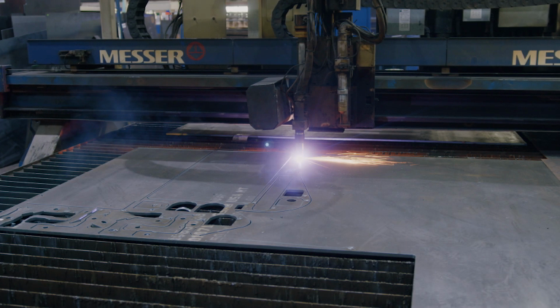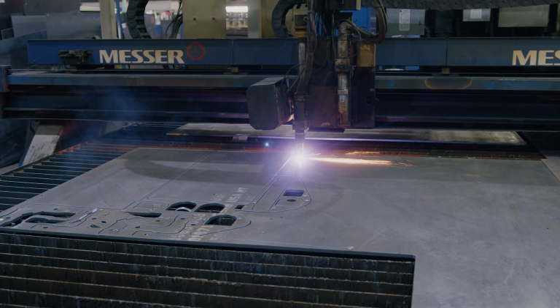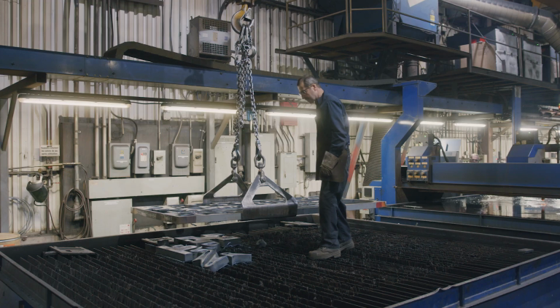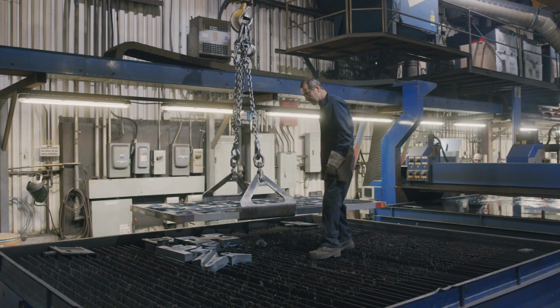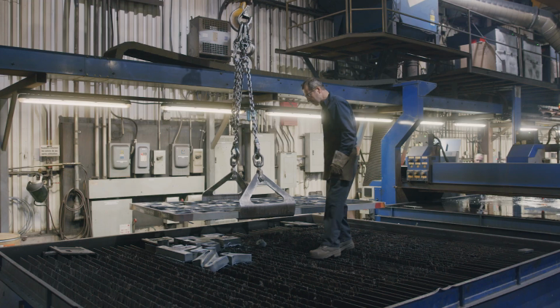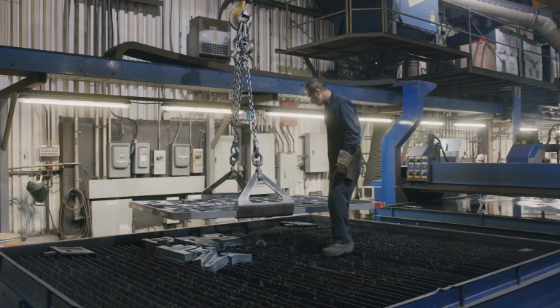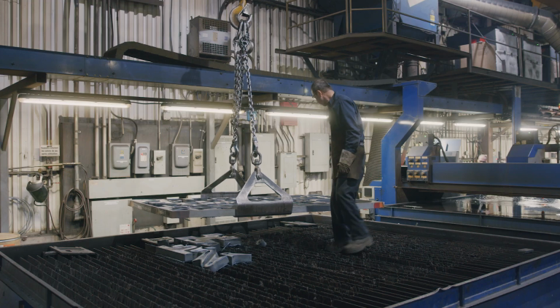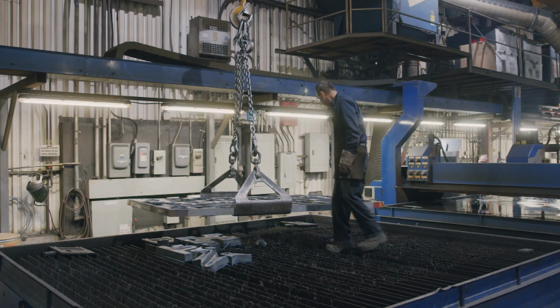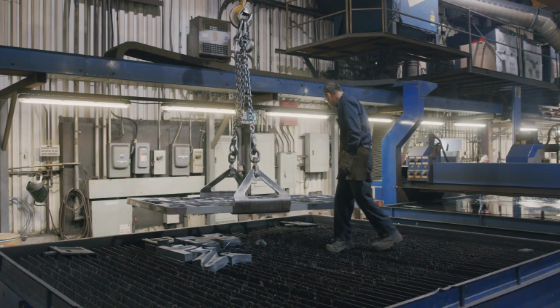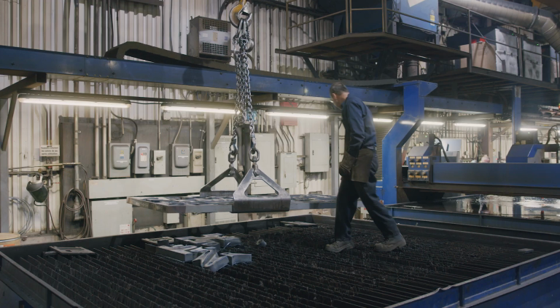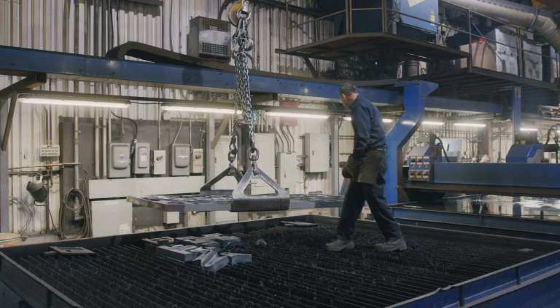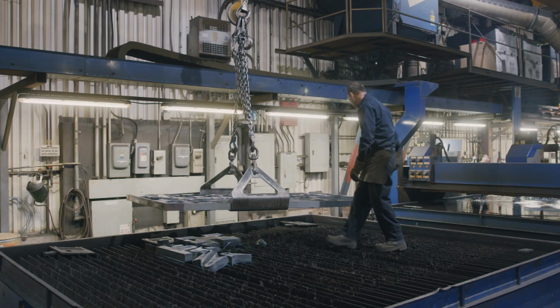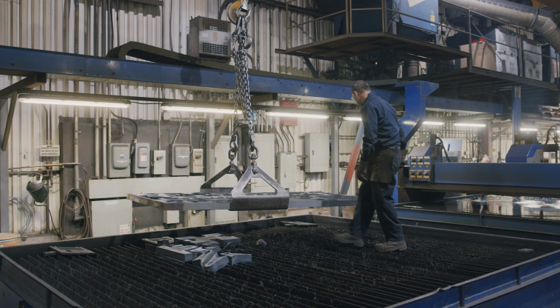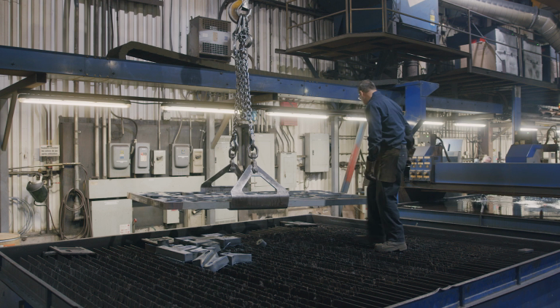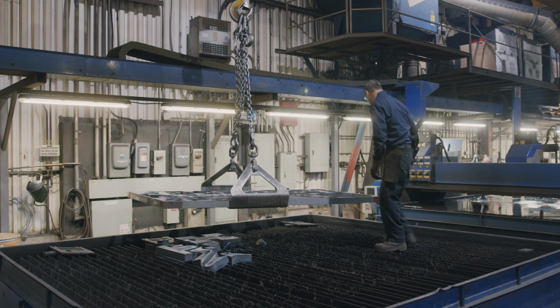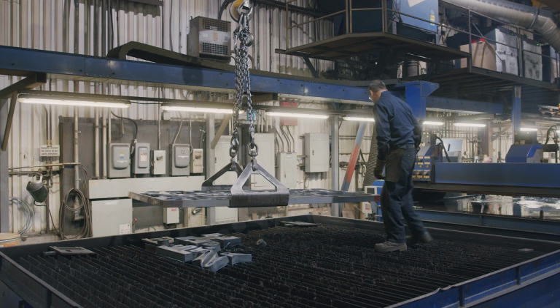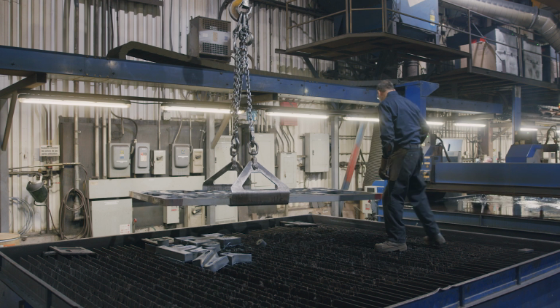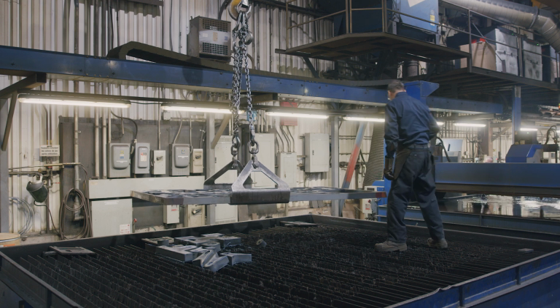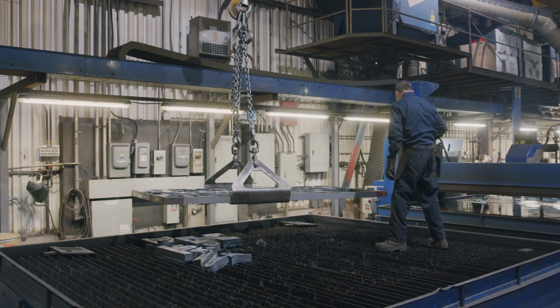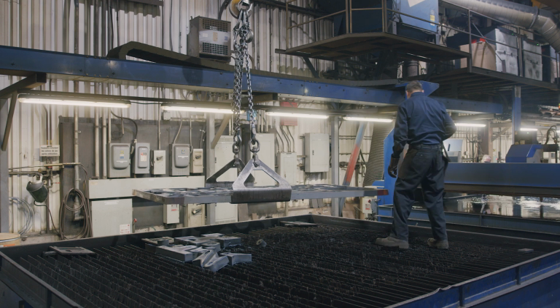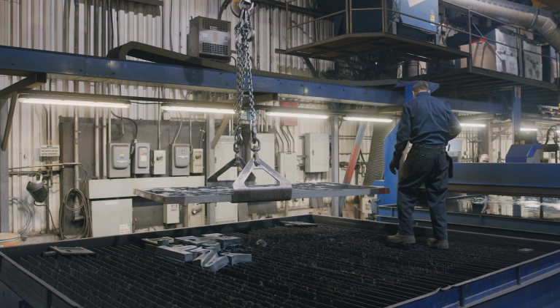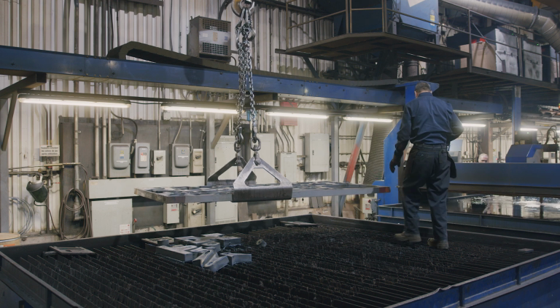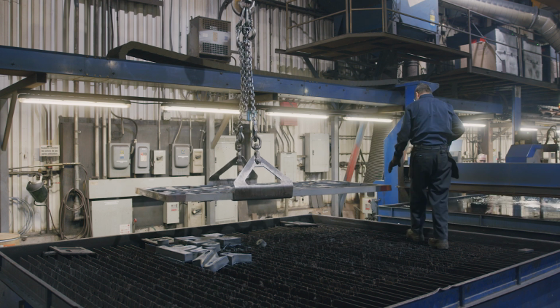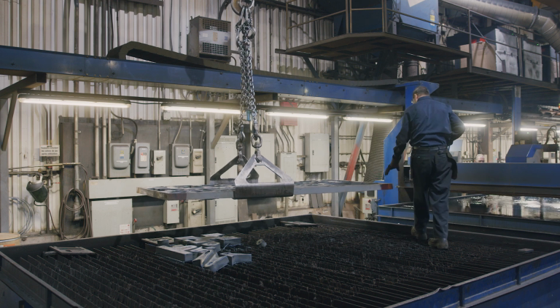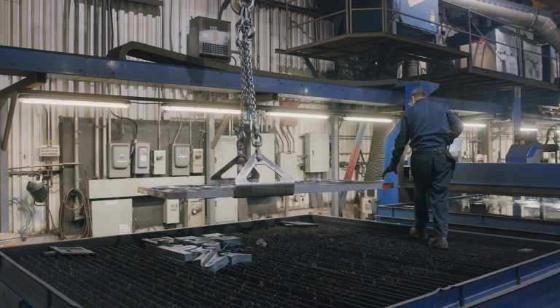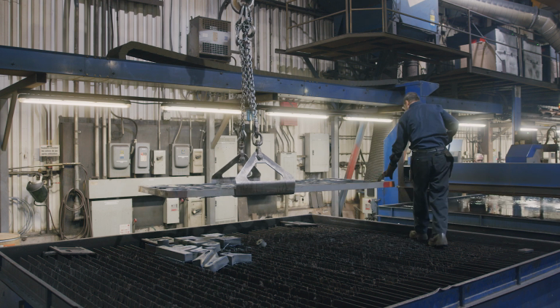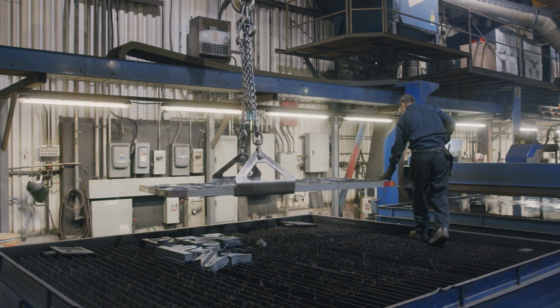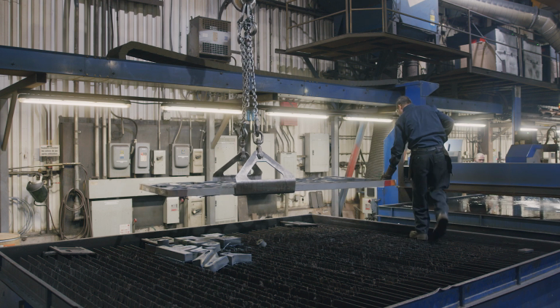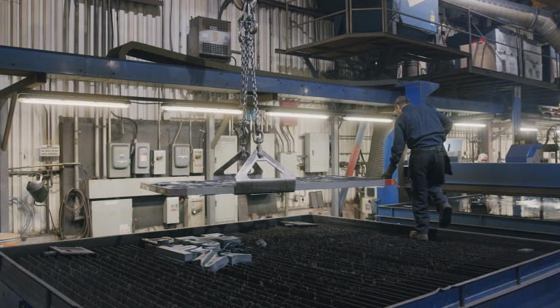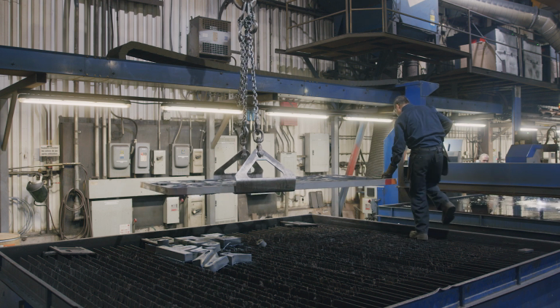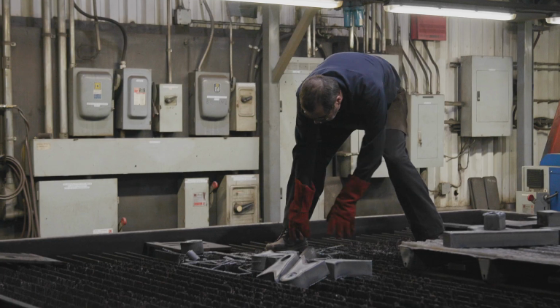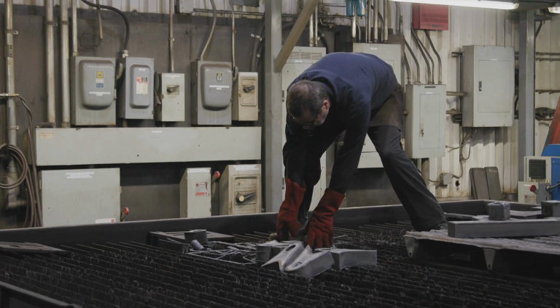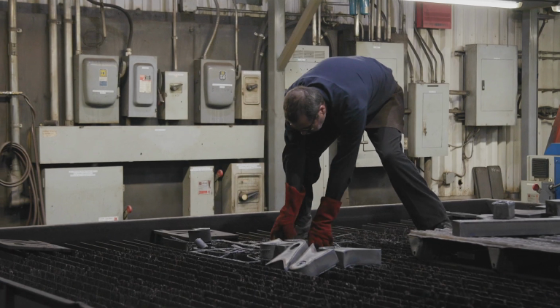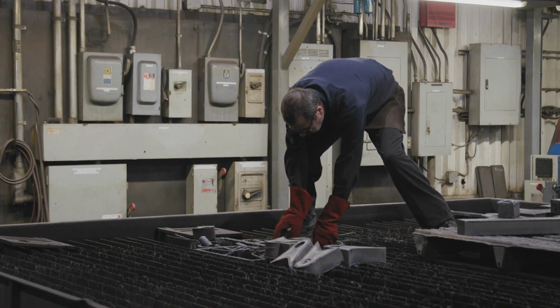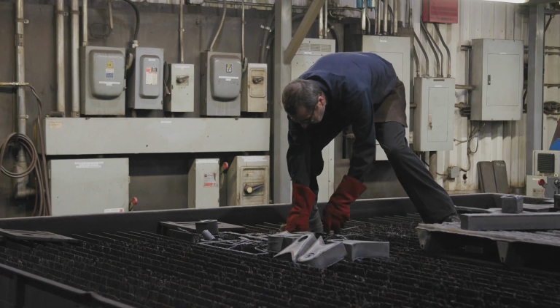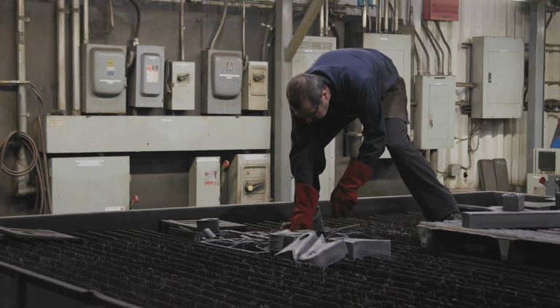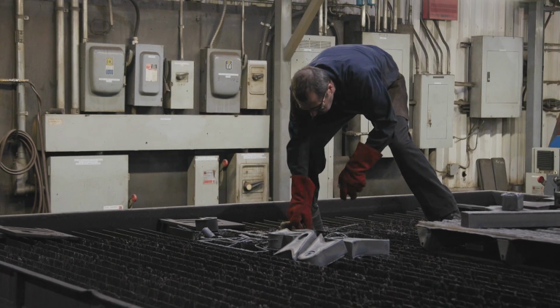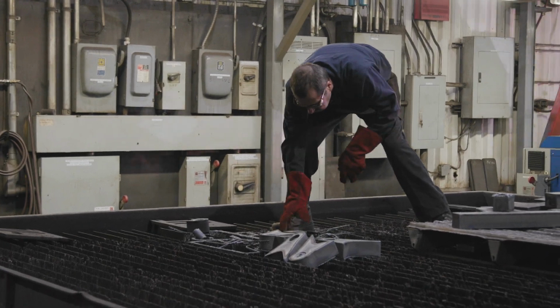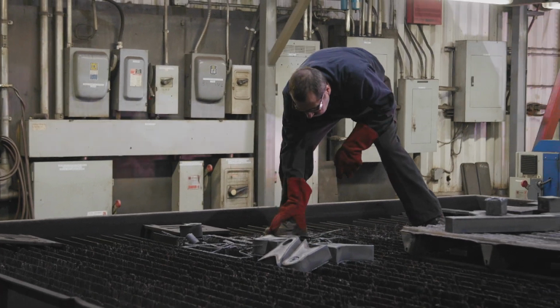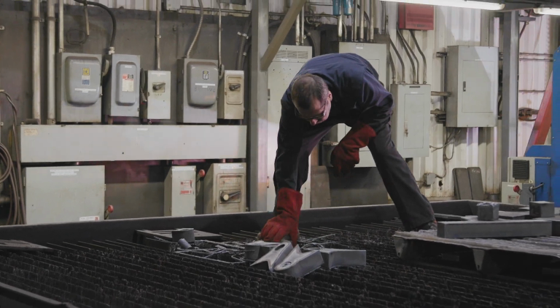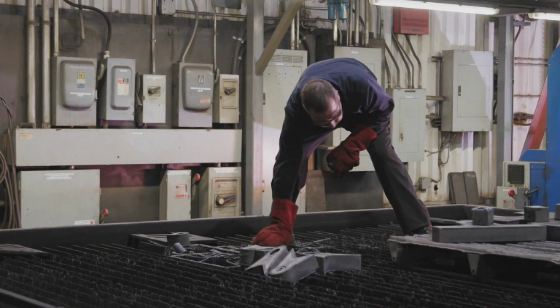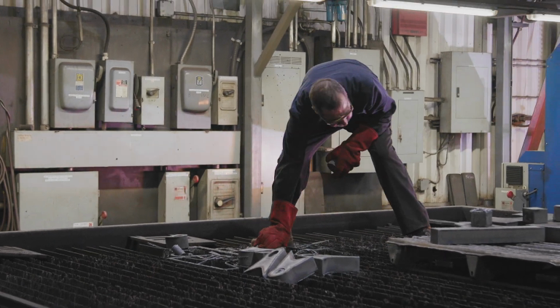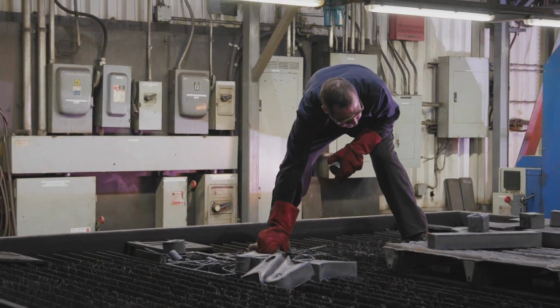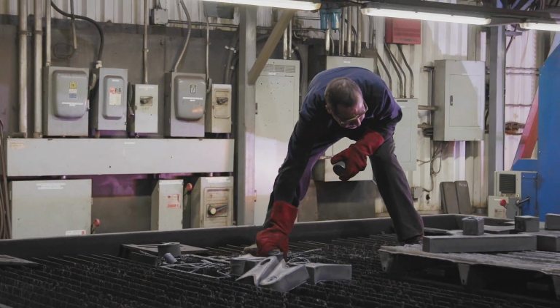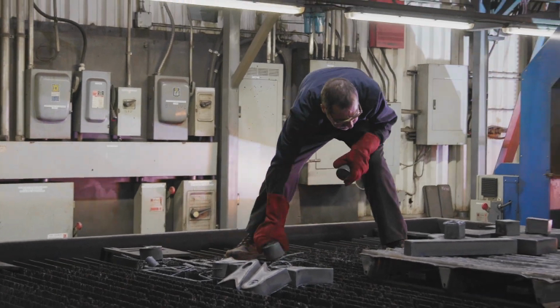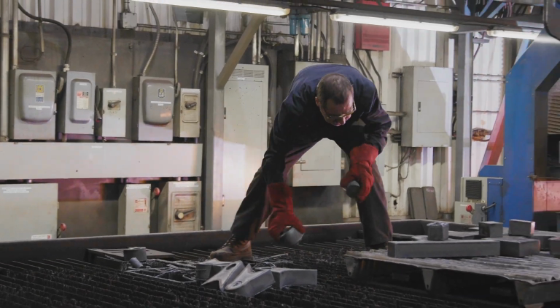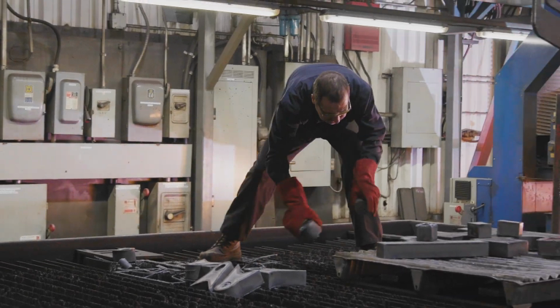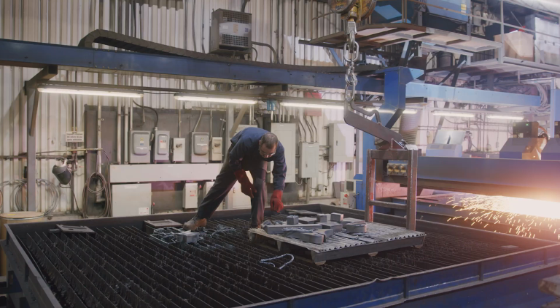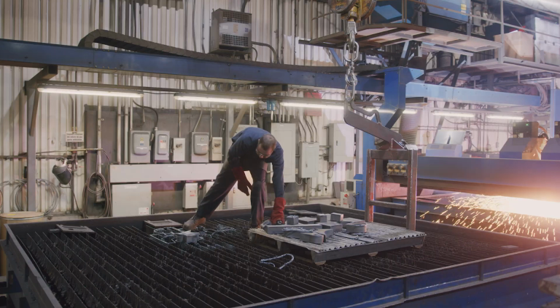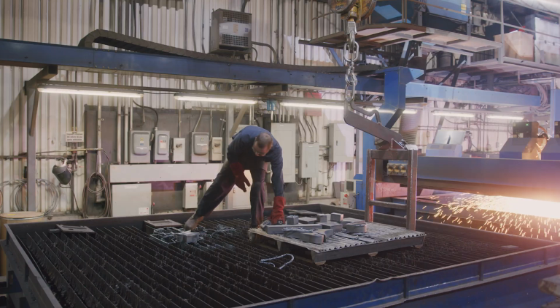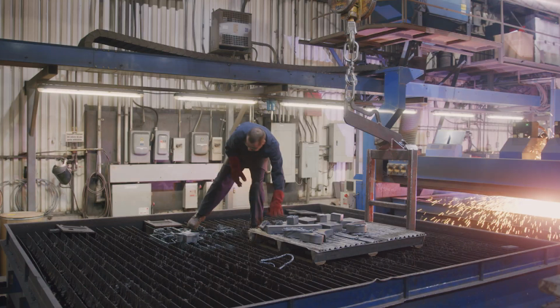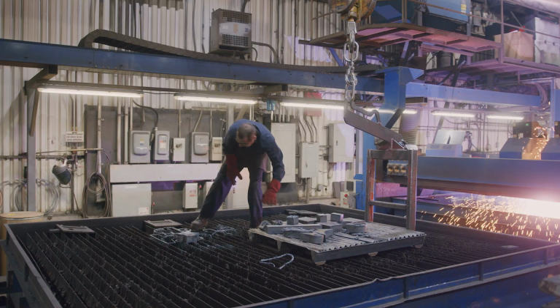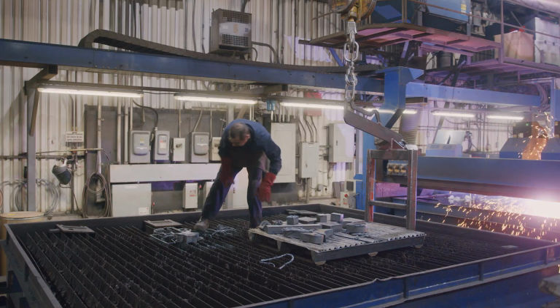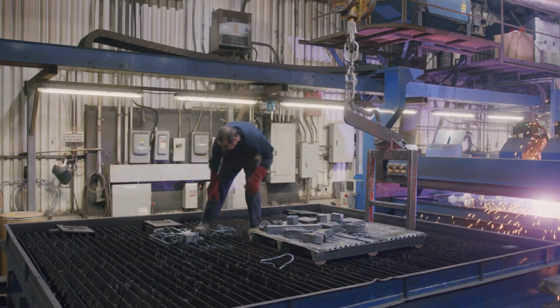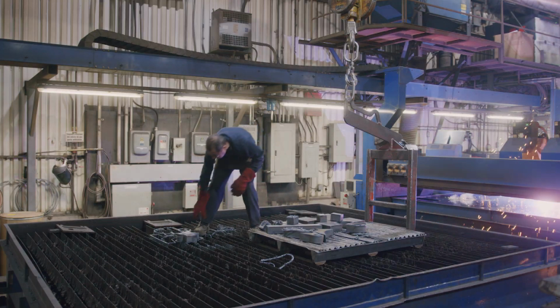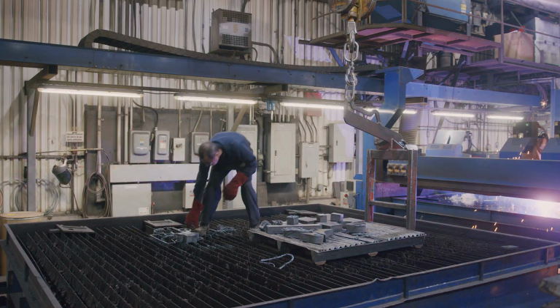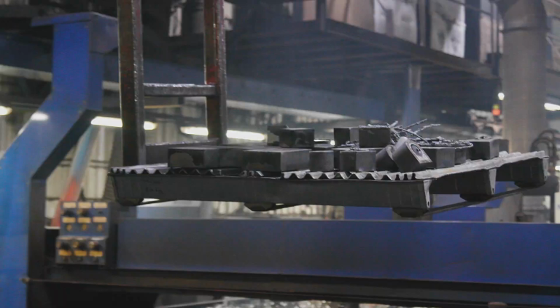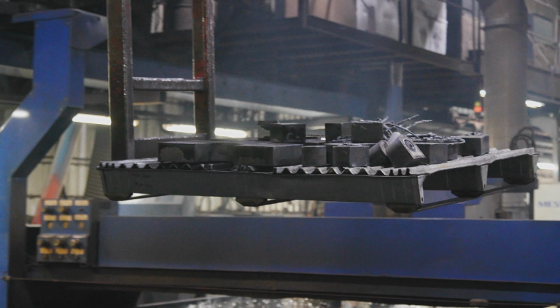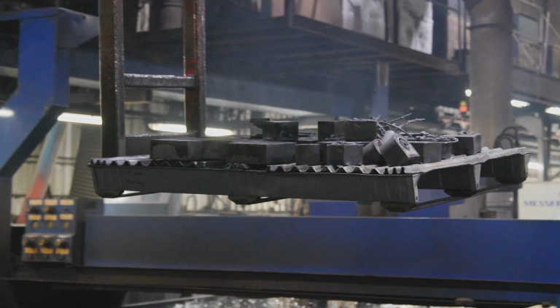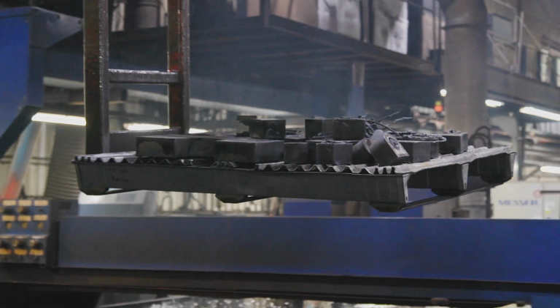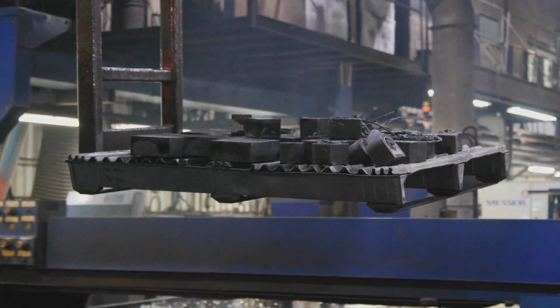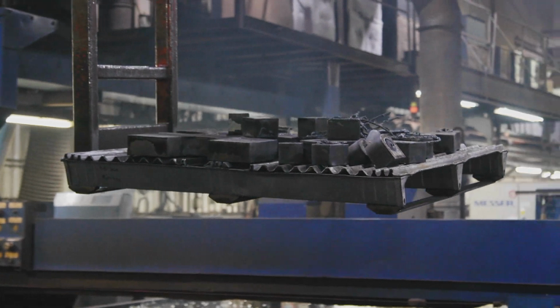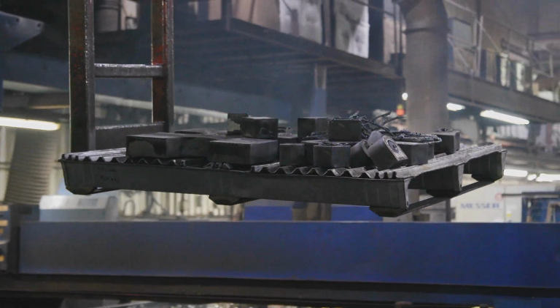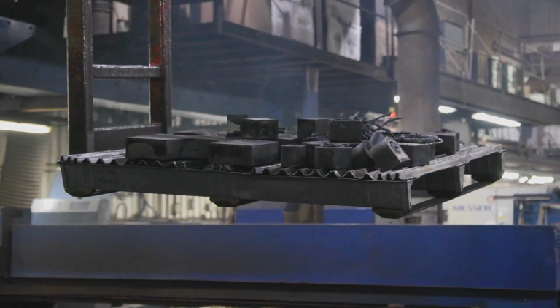Once the plate is completely cut, the skeleton is removed, and the resulting parts from the cut are then sent to be deburred.